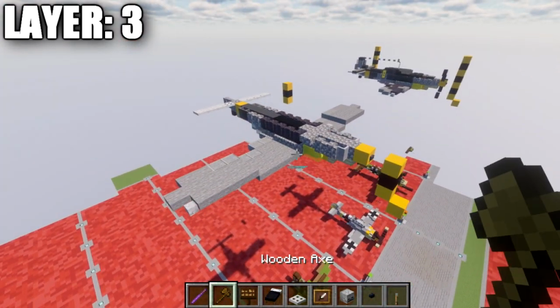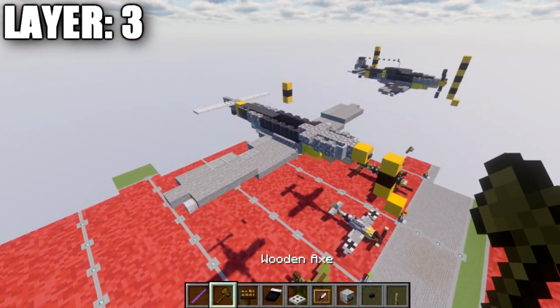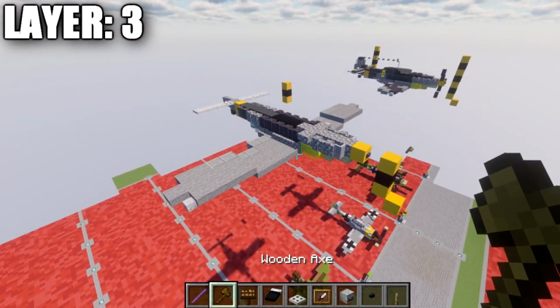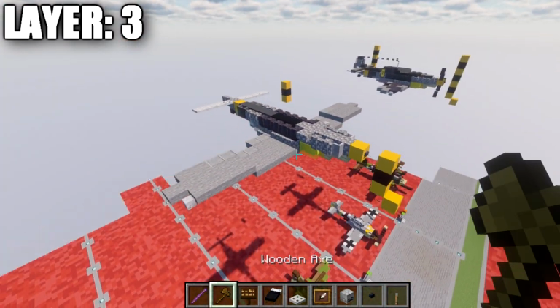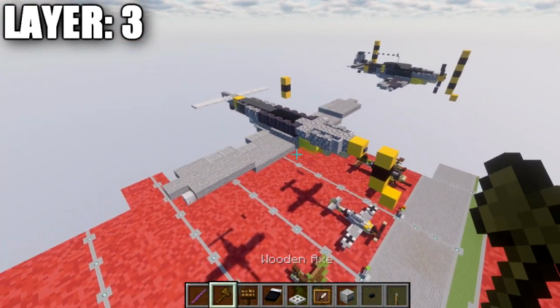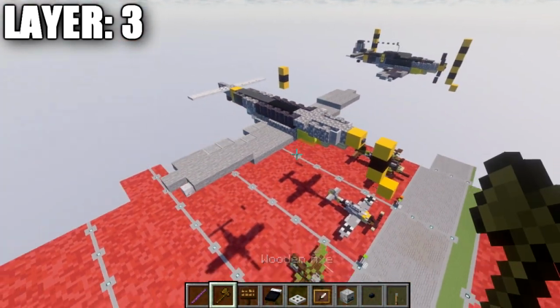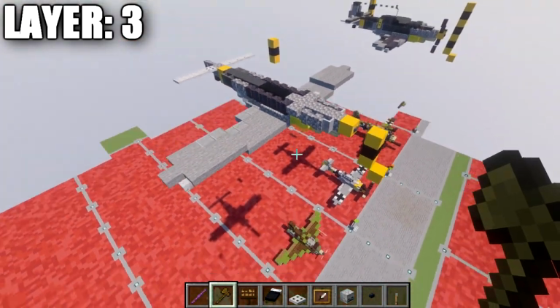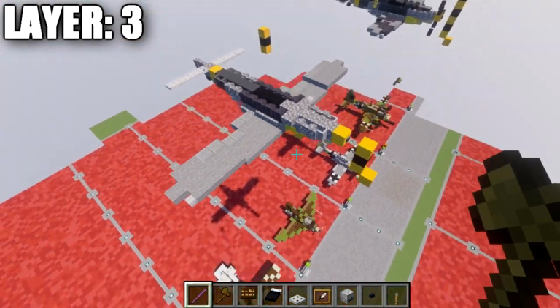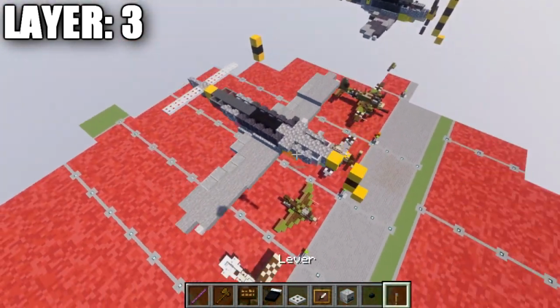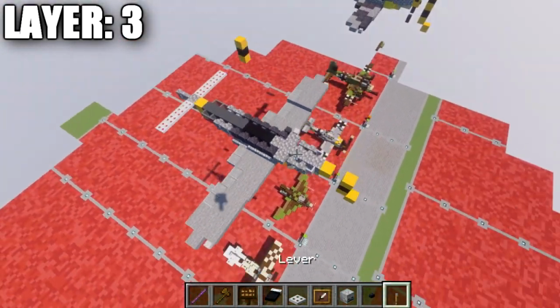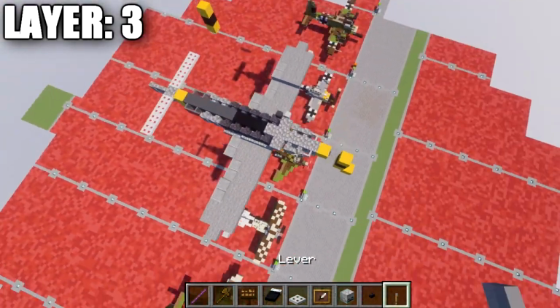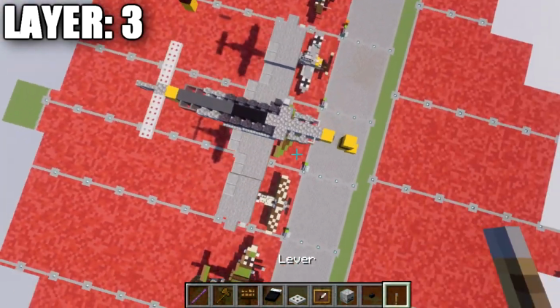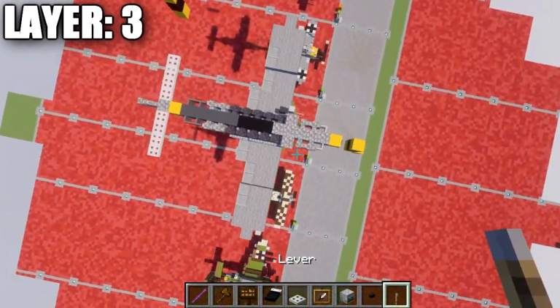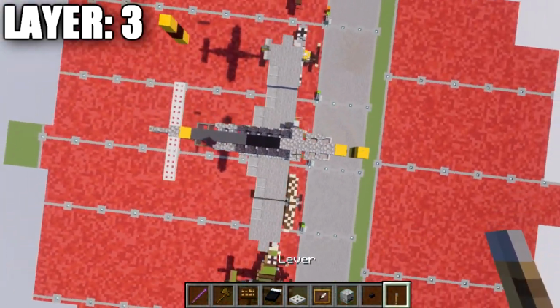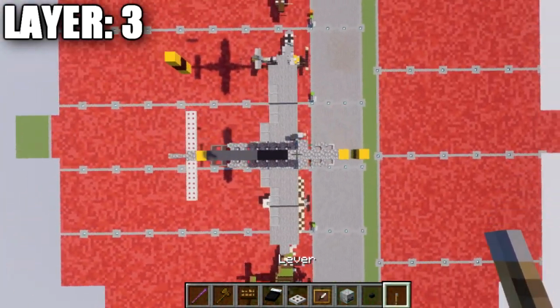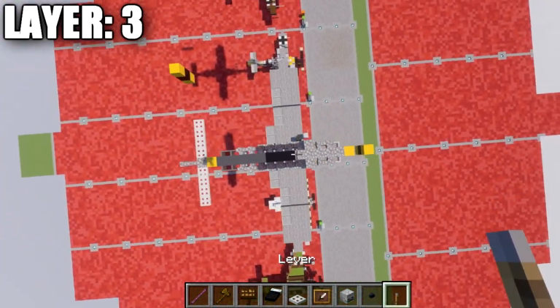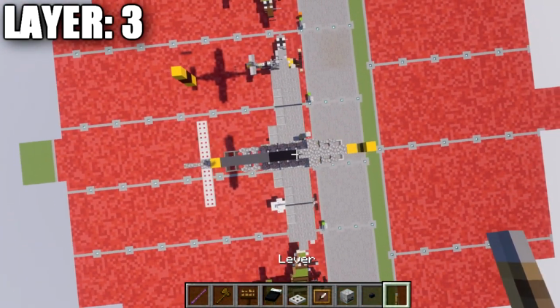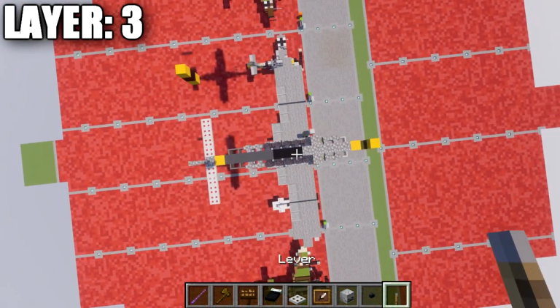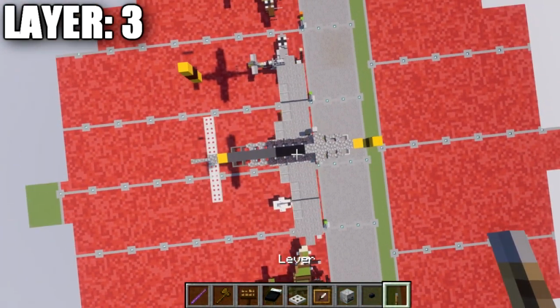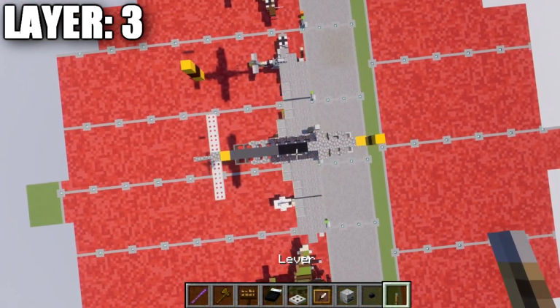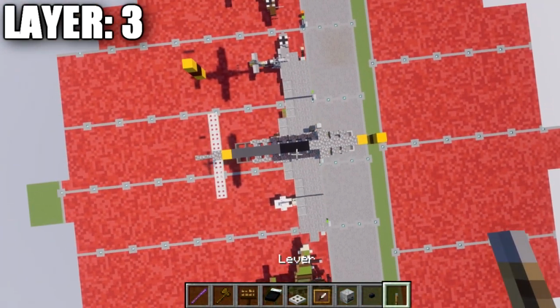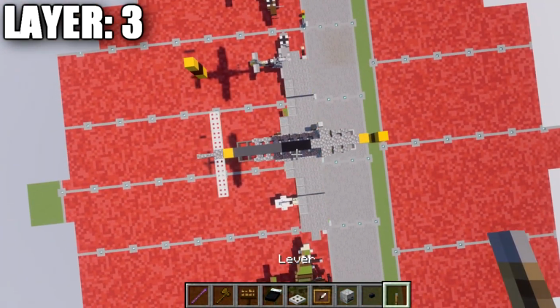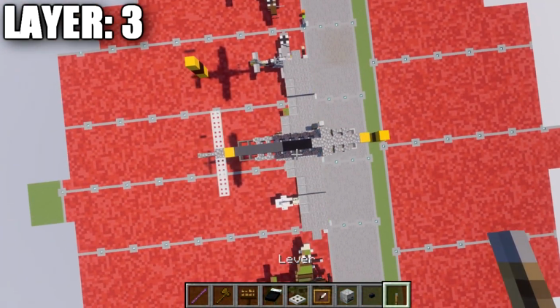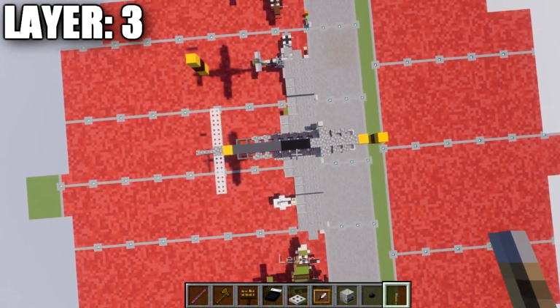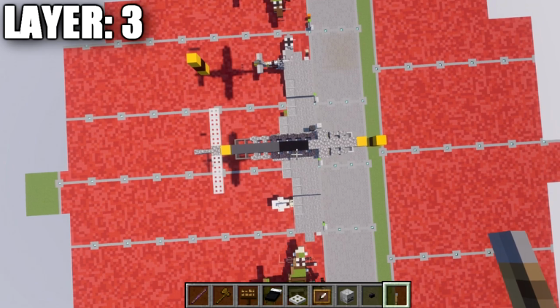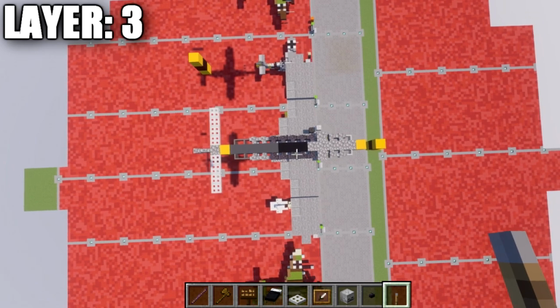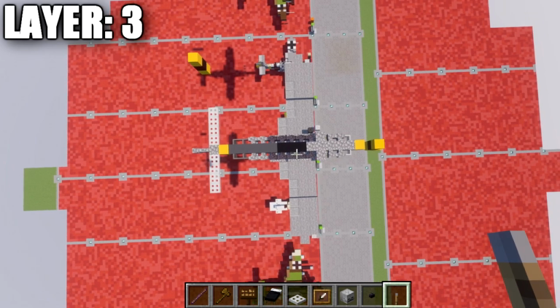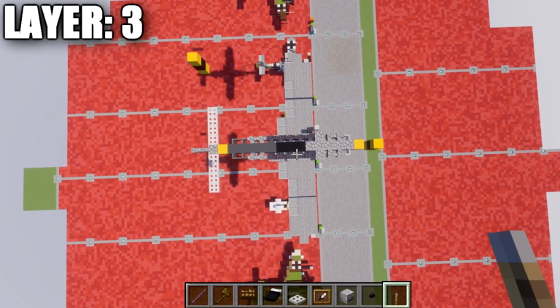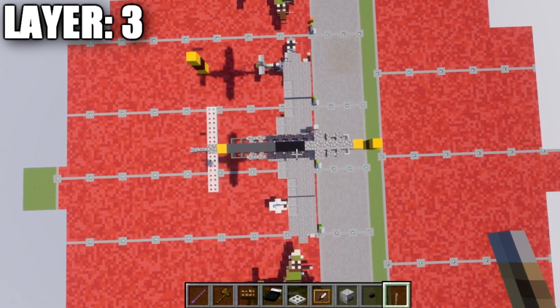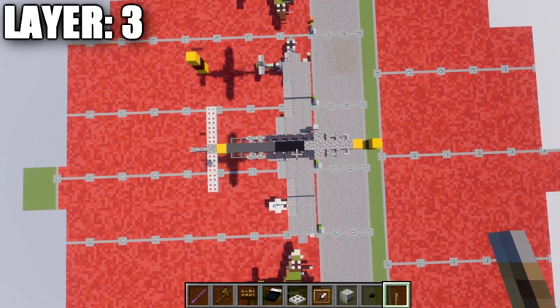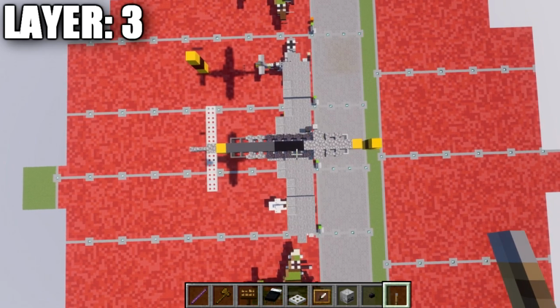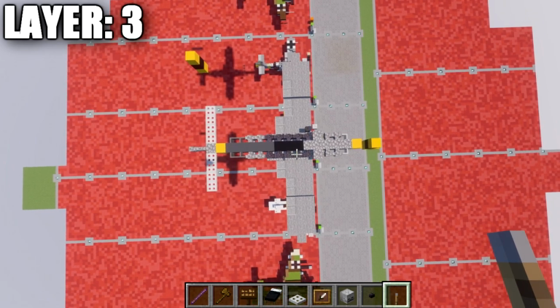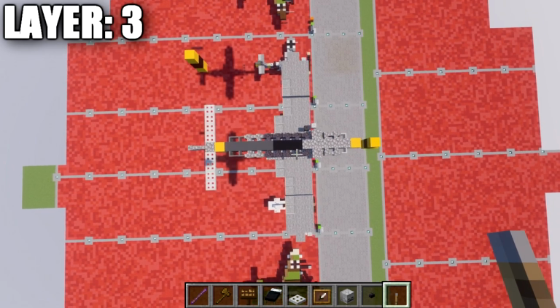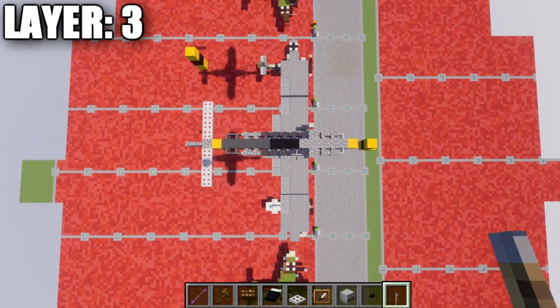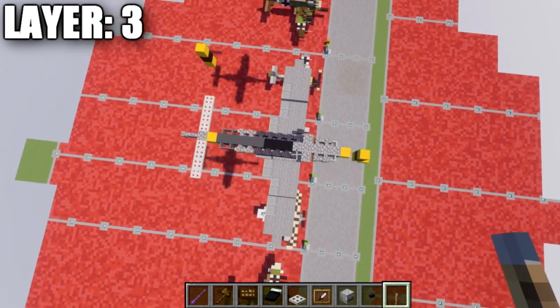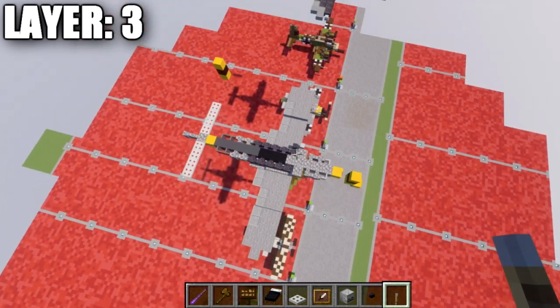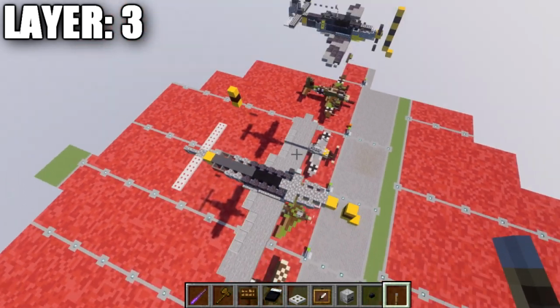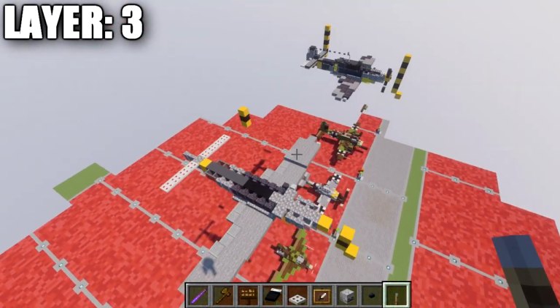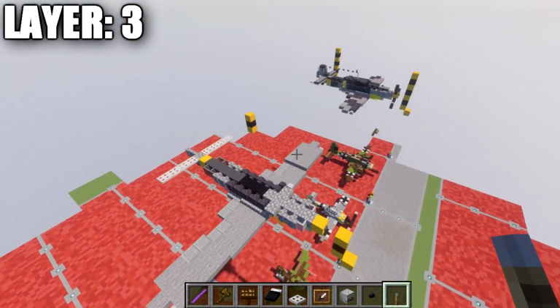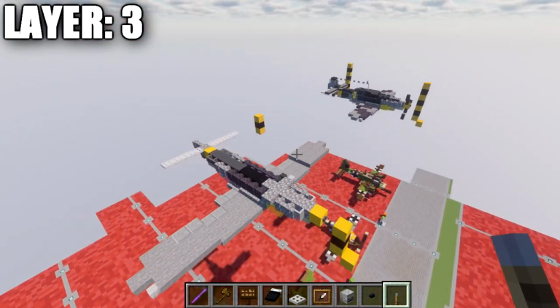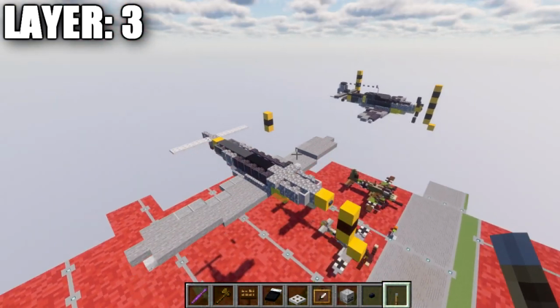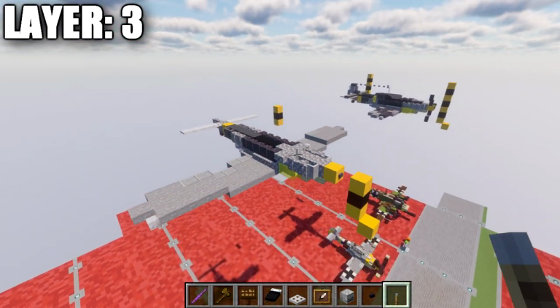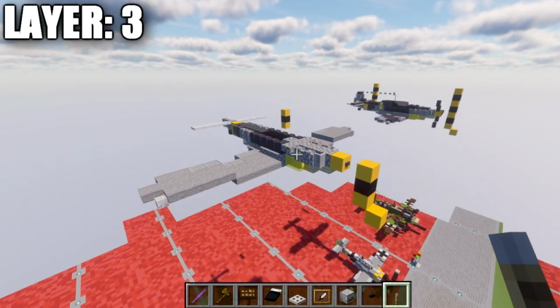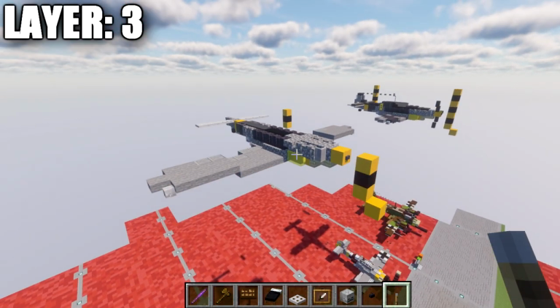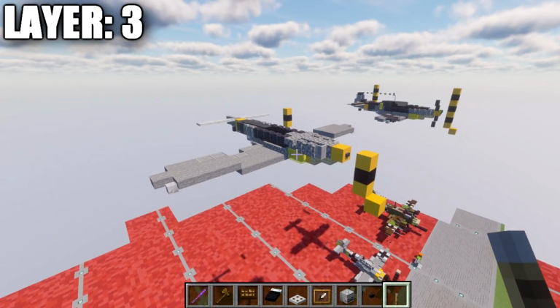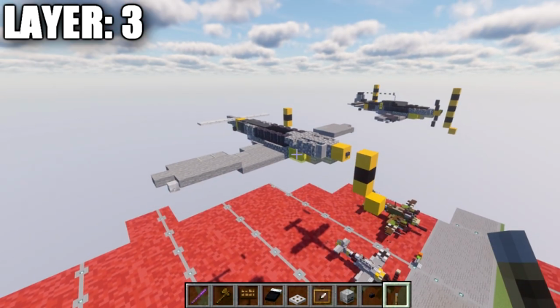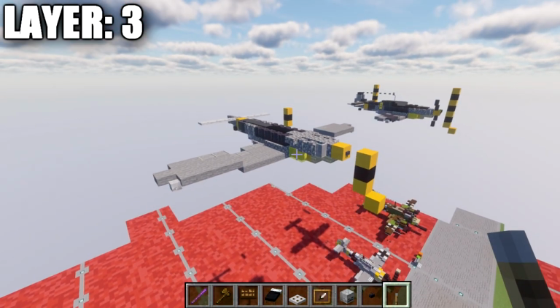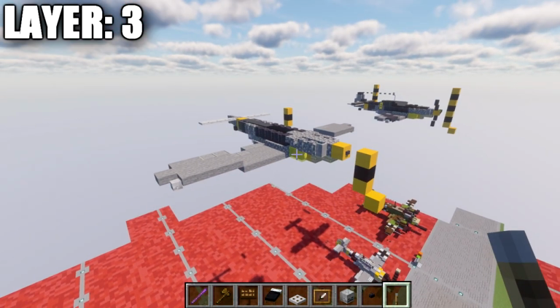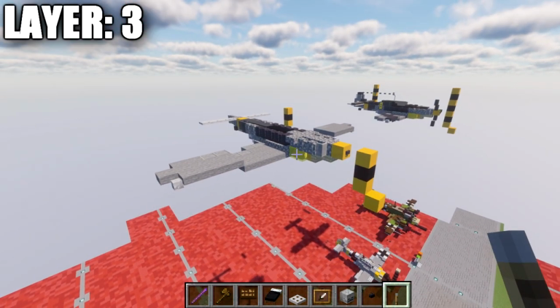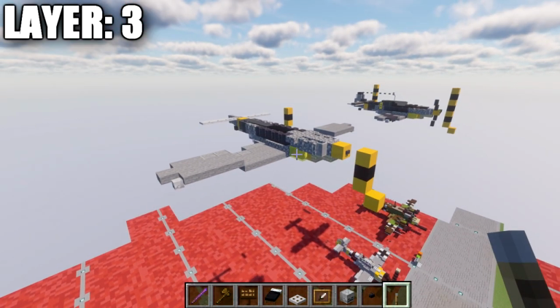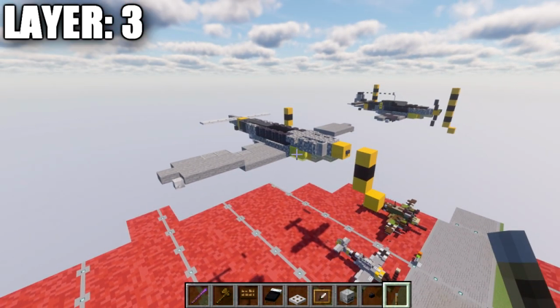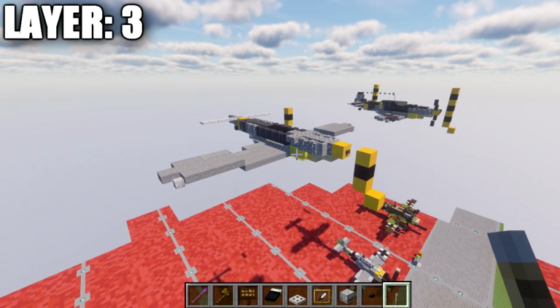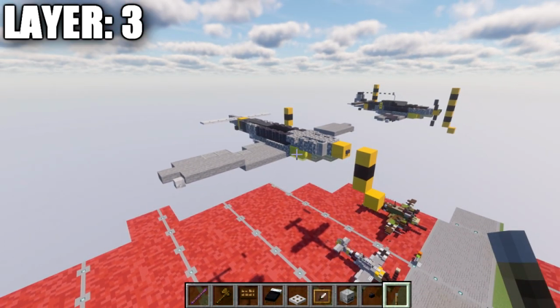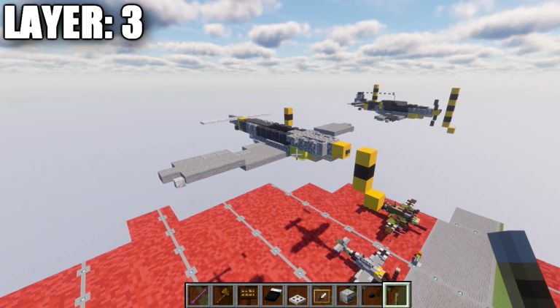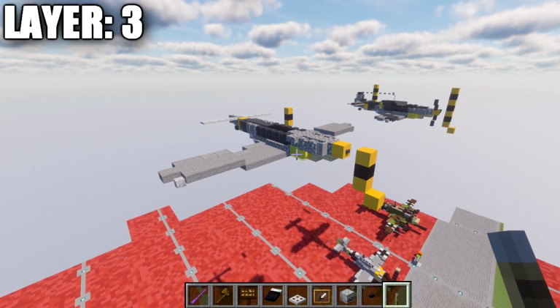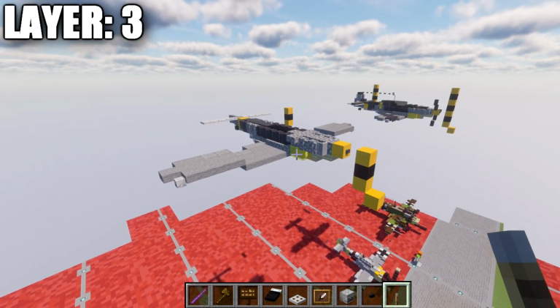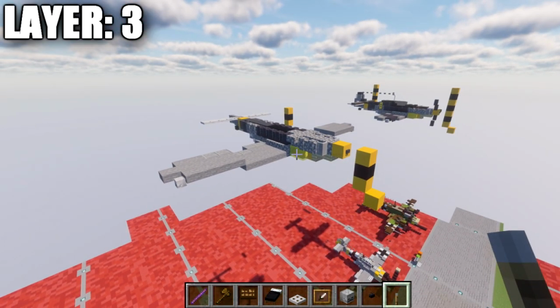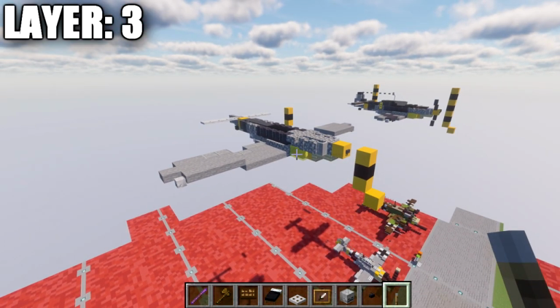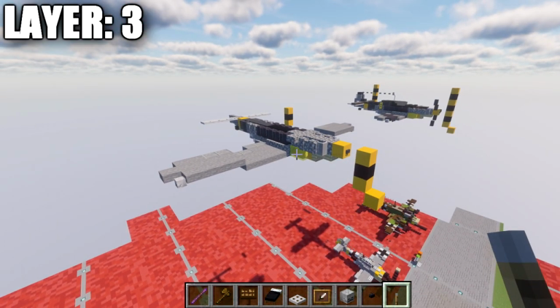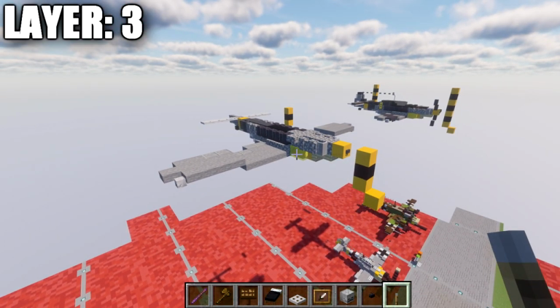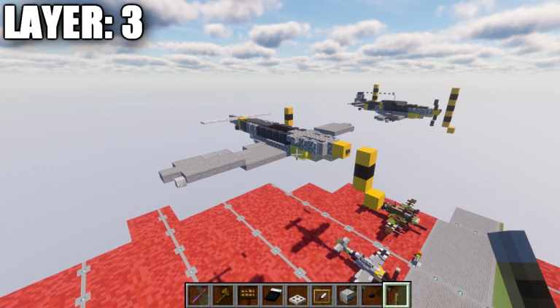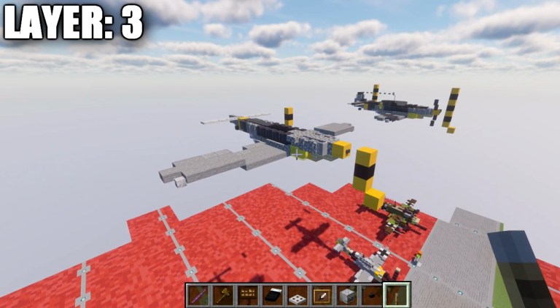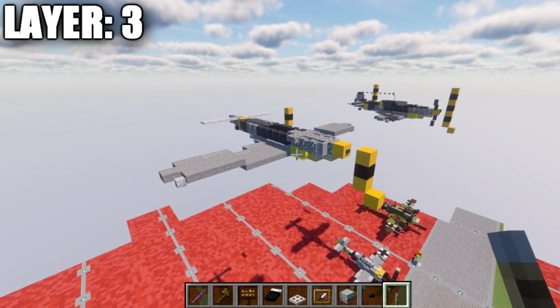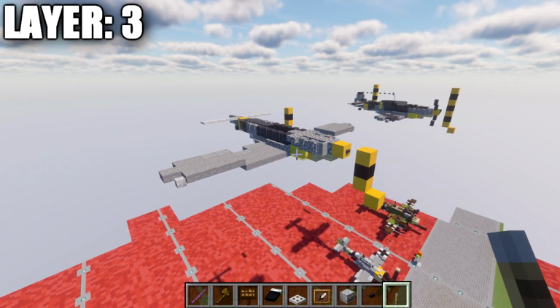That wraps up layer number three. Looking at it from the top-down view, that's what we should have, and with that let's move into layer number four.